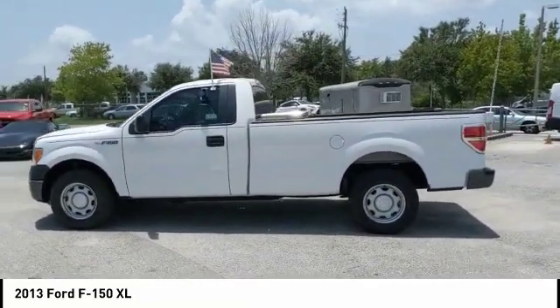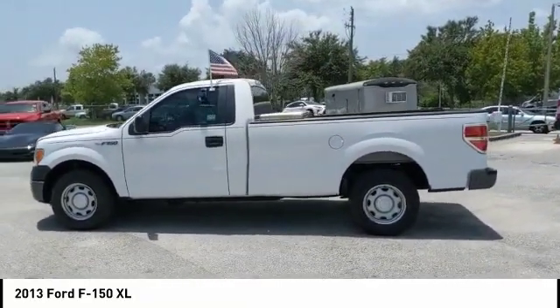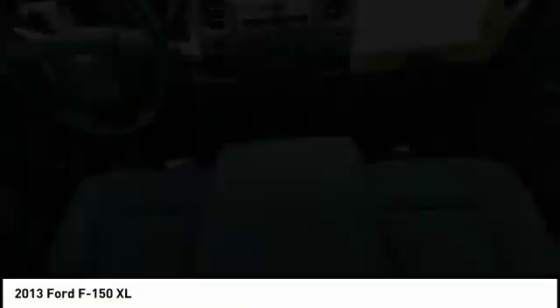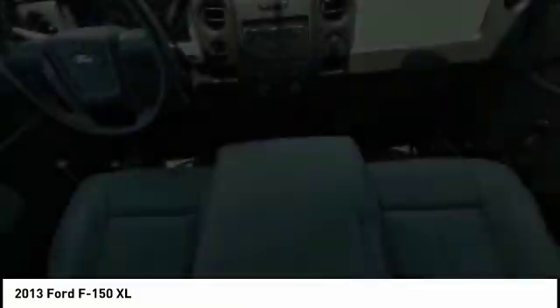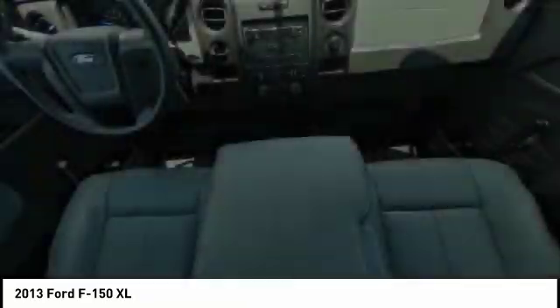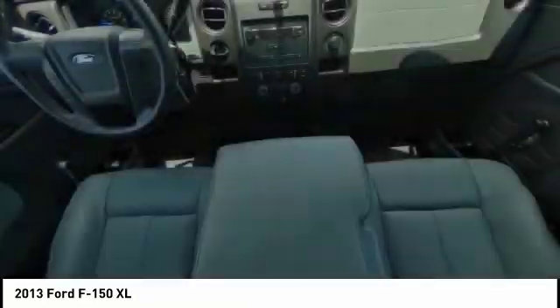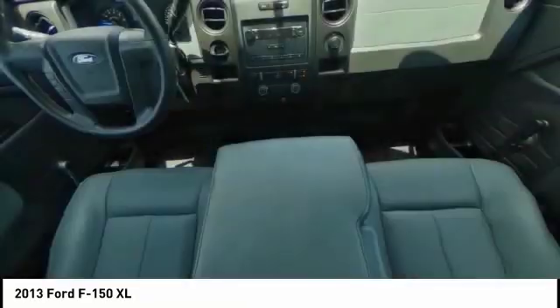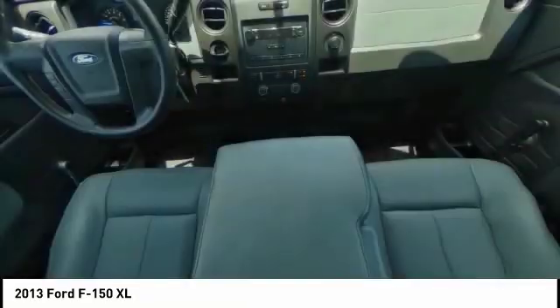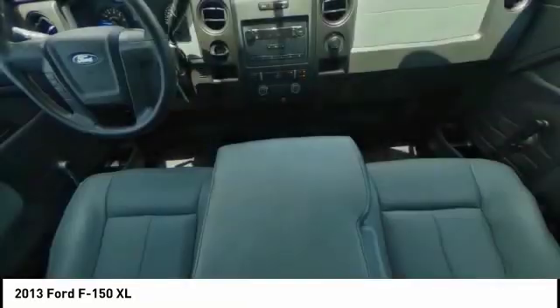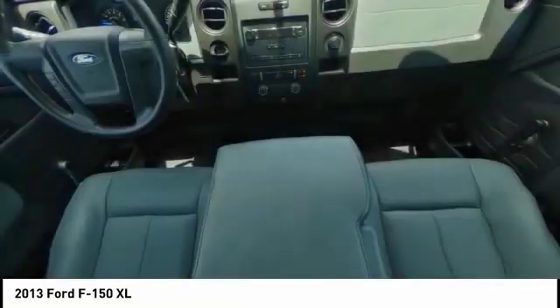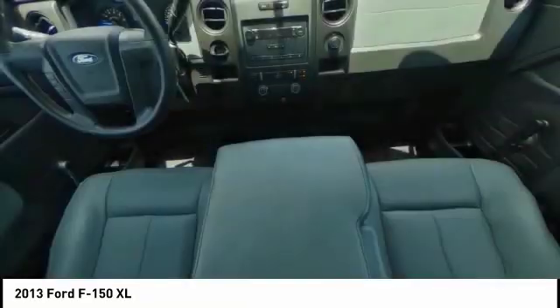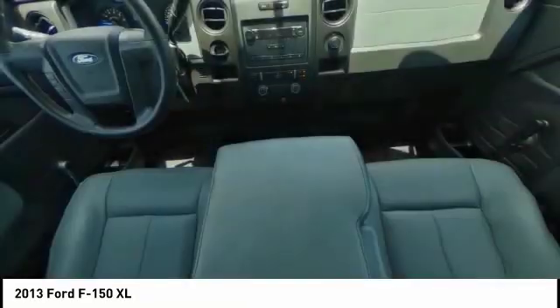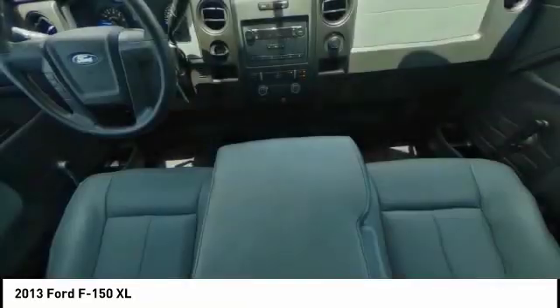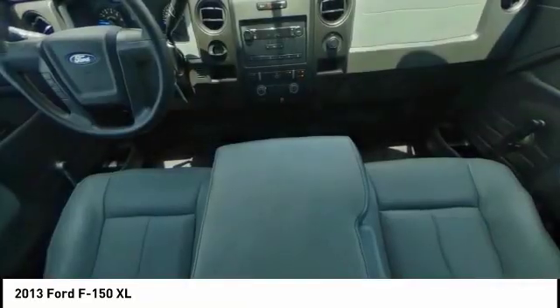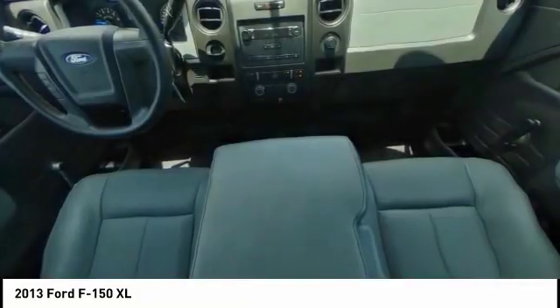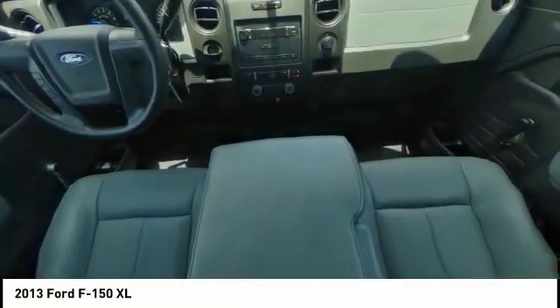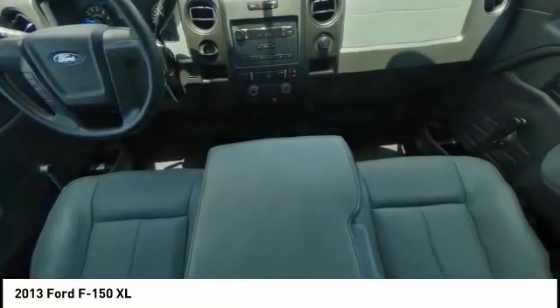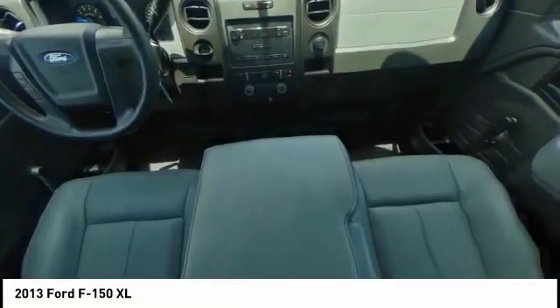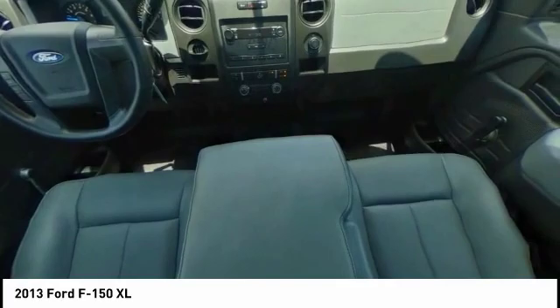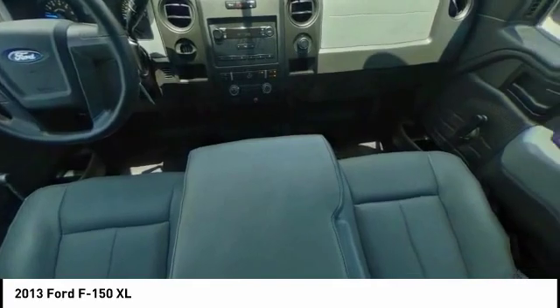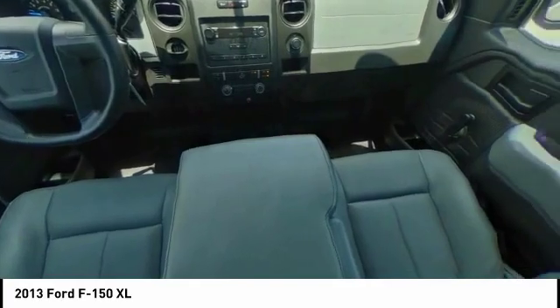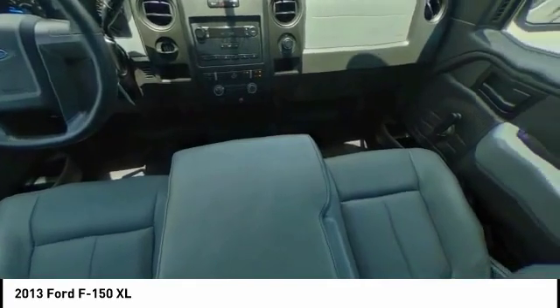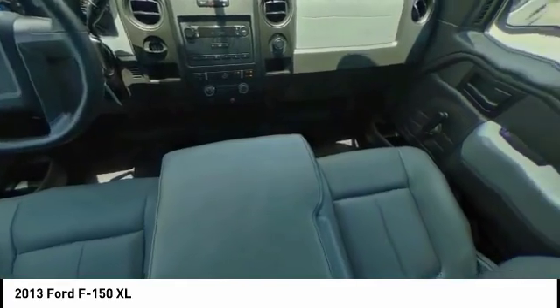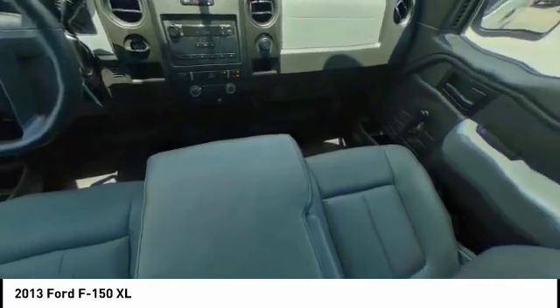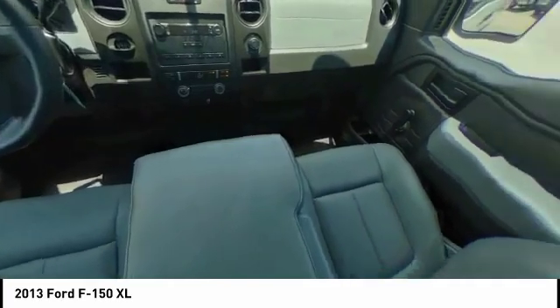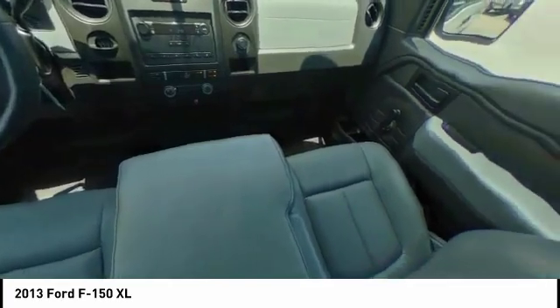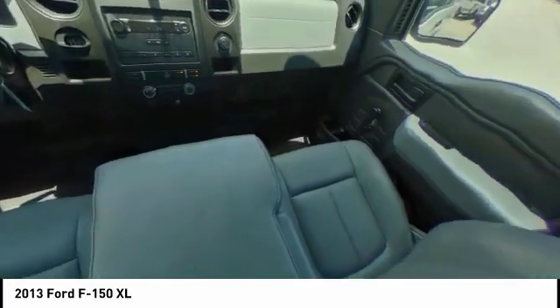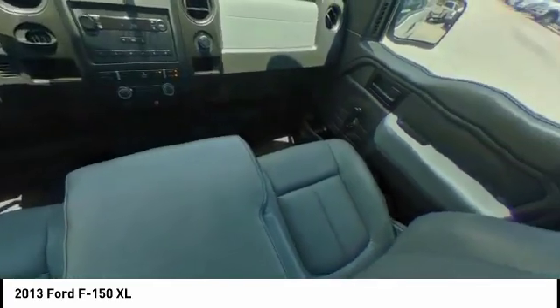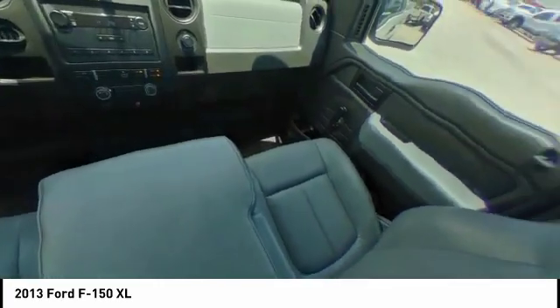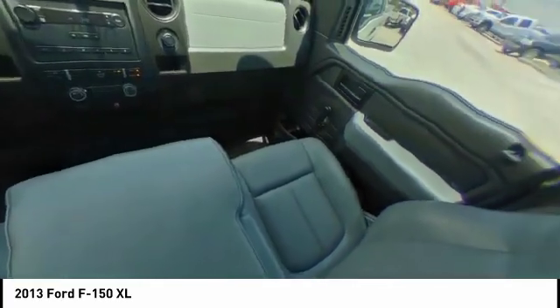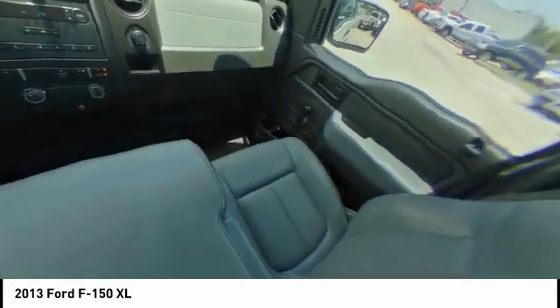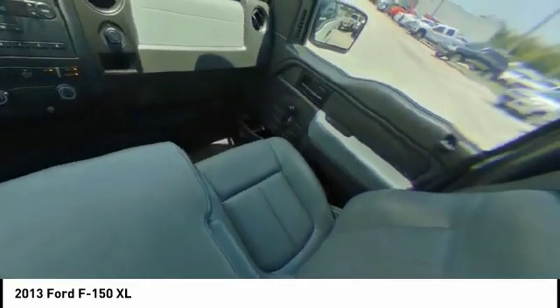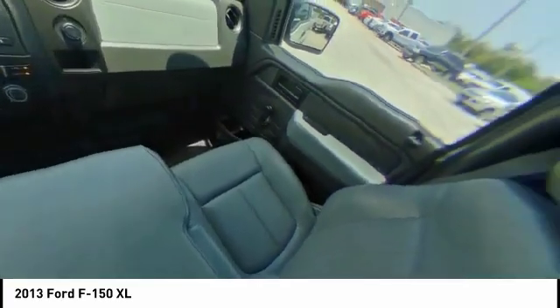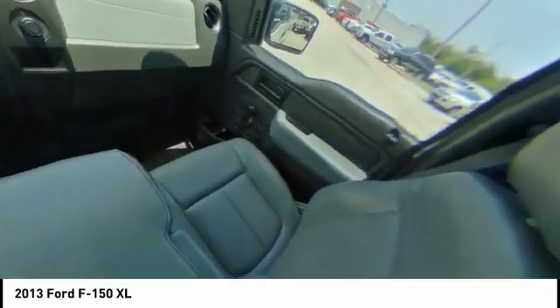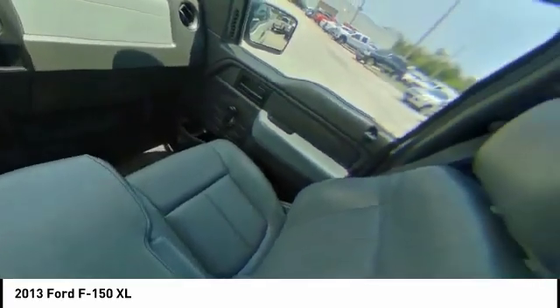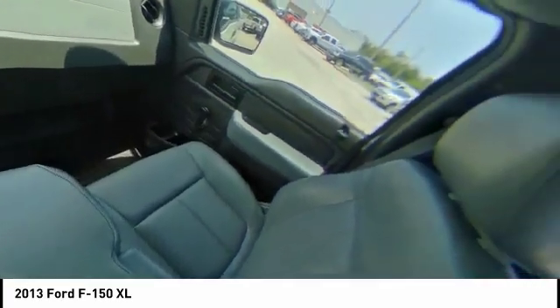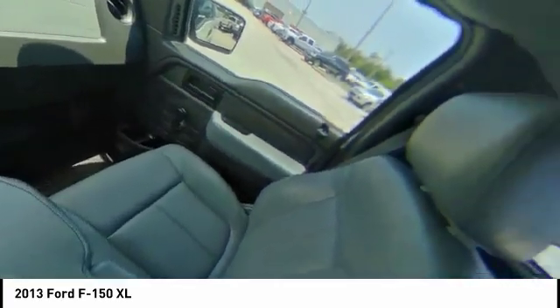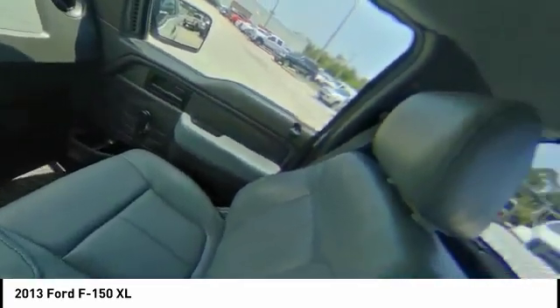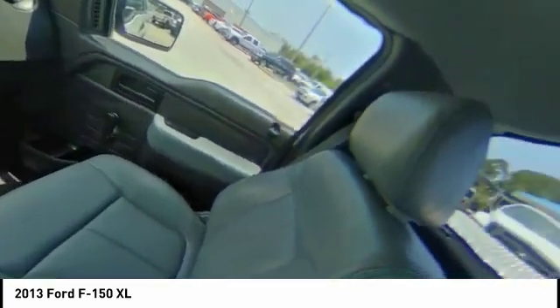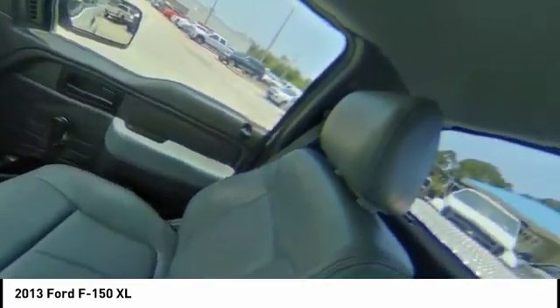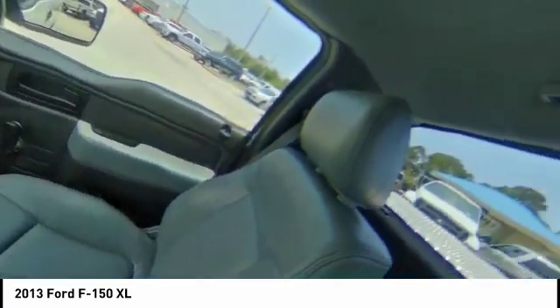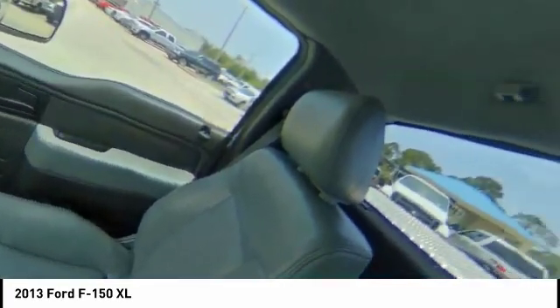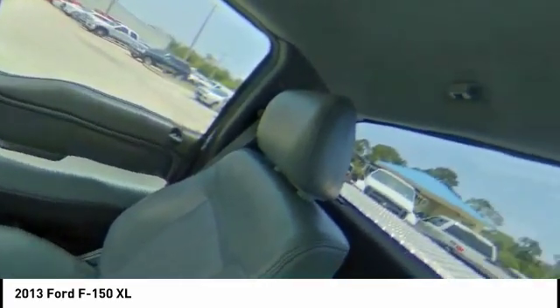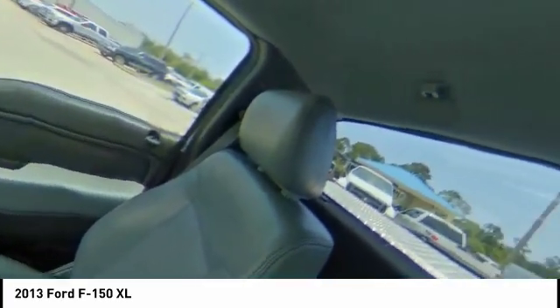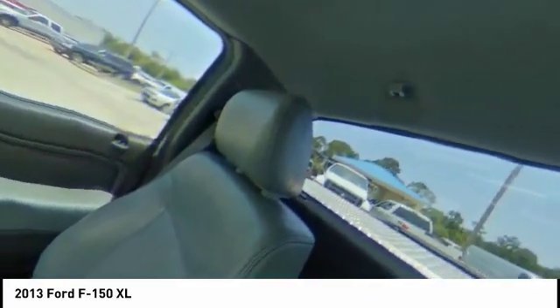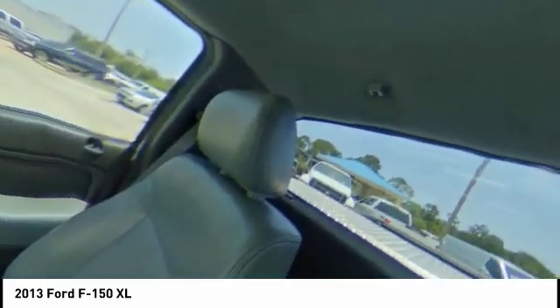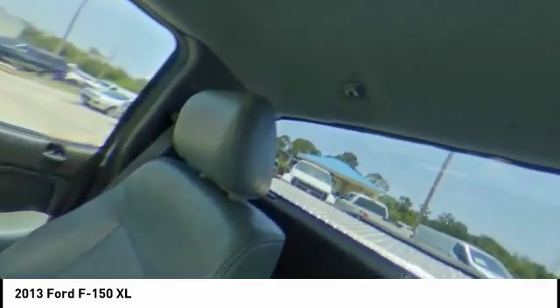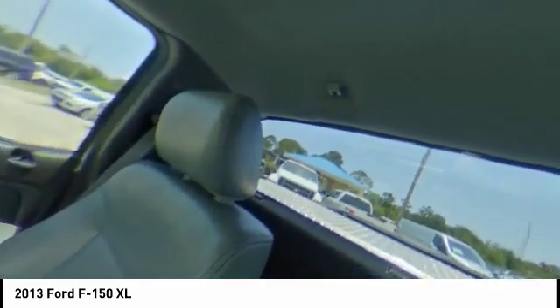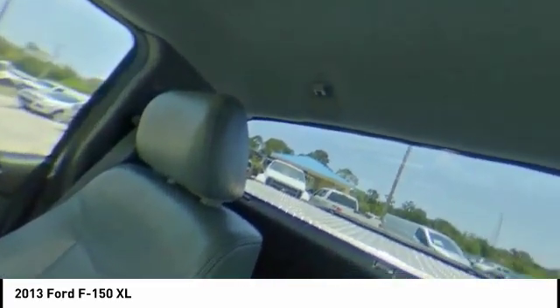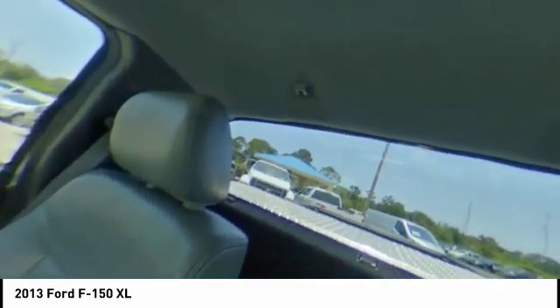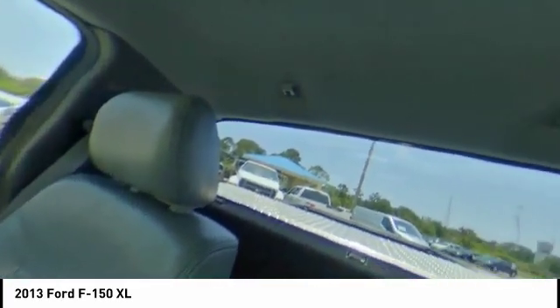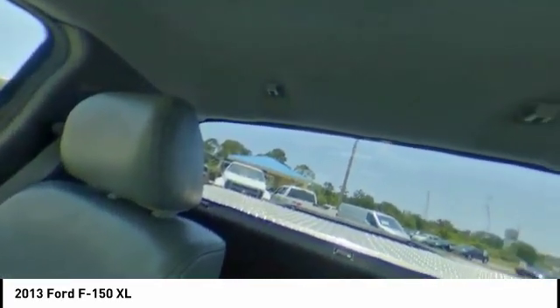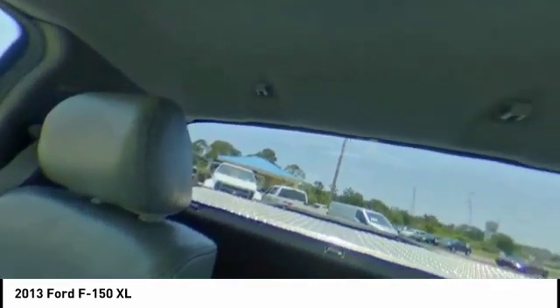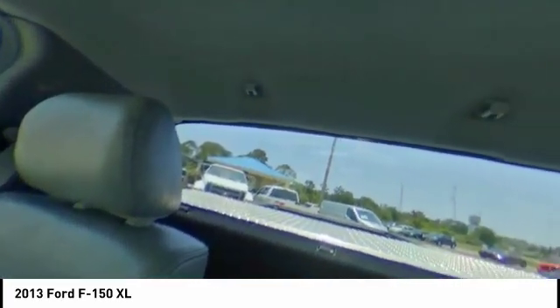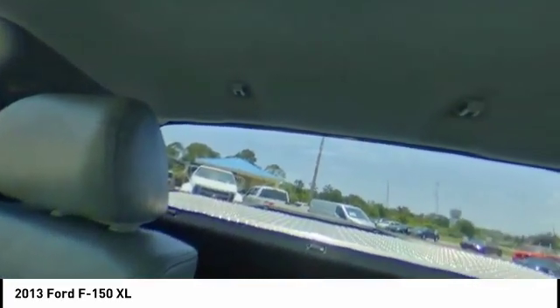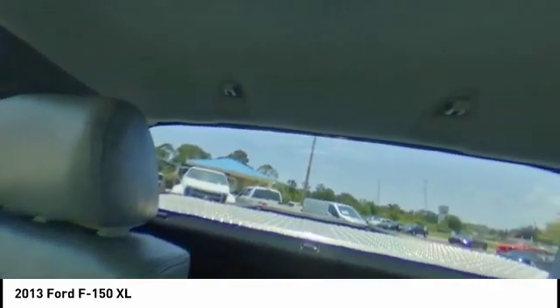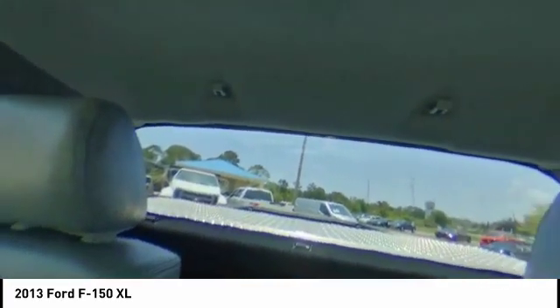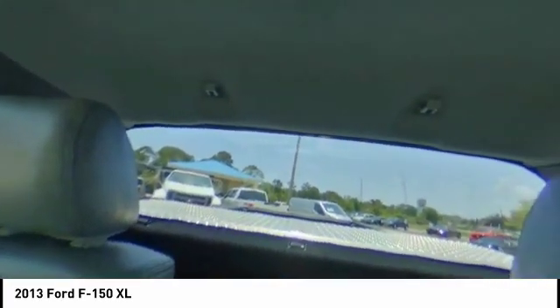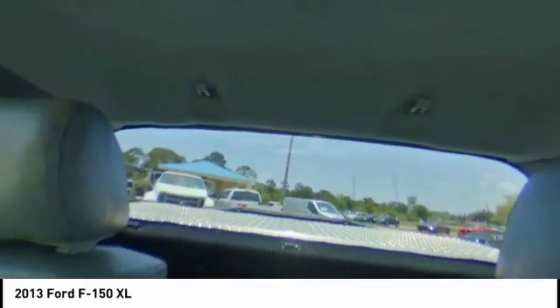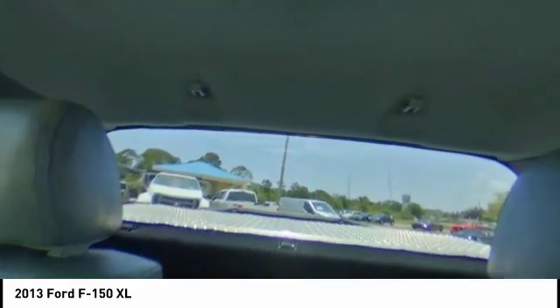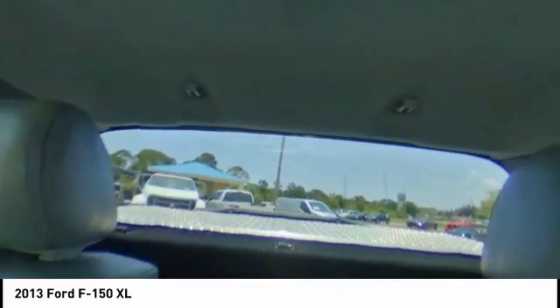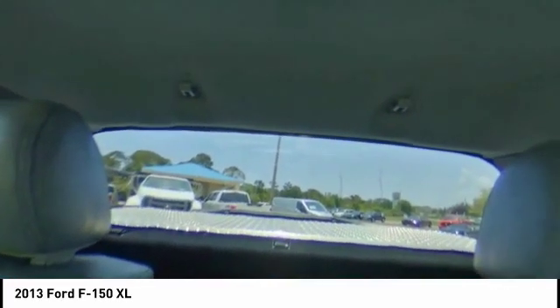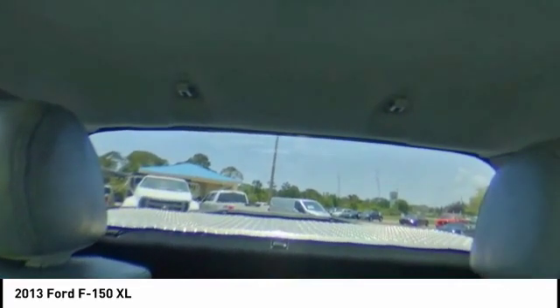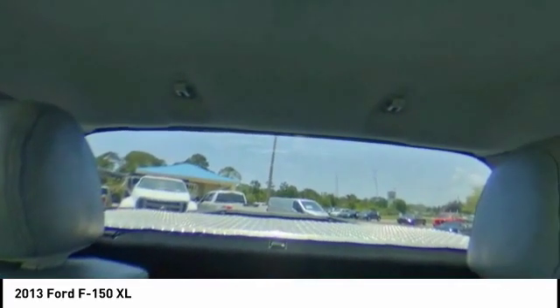Tires: front all-terrain and rear all-terrain. Rear-wheel drive. Come take a test drive today.